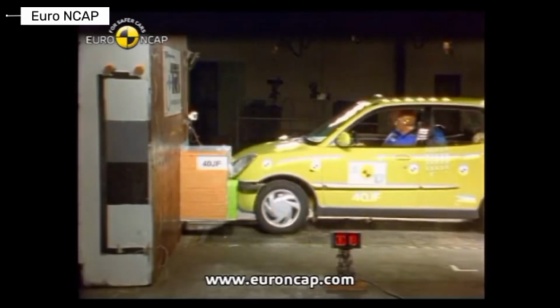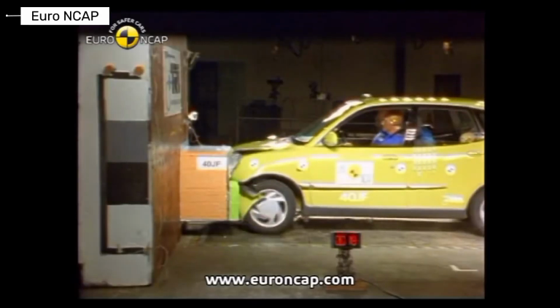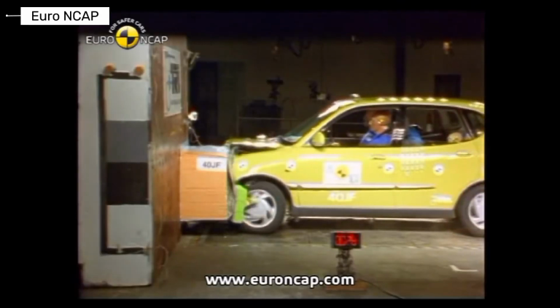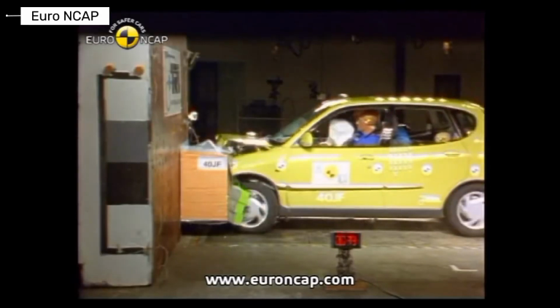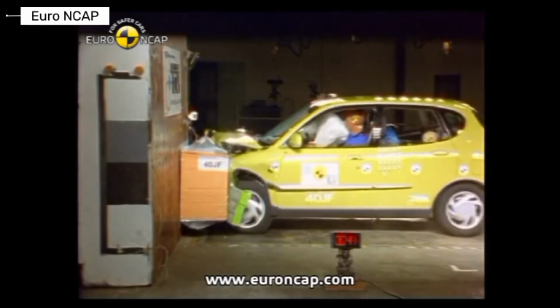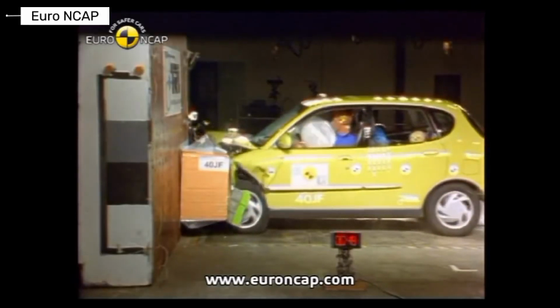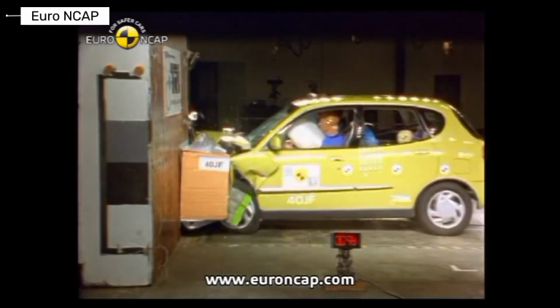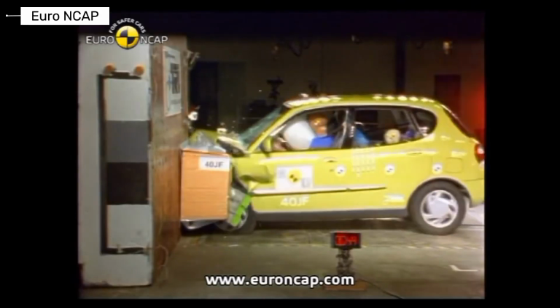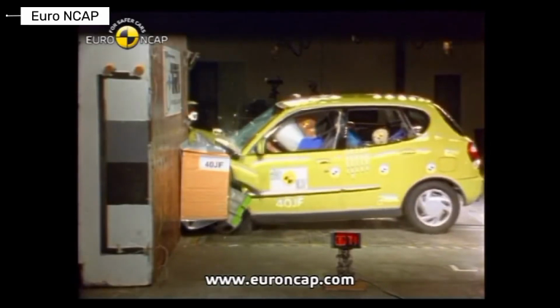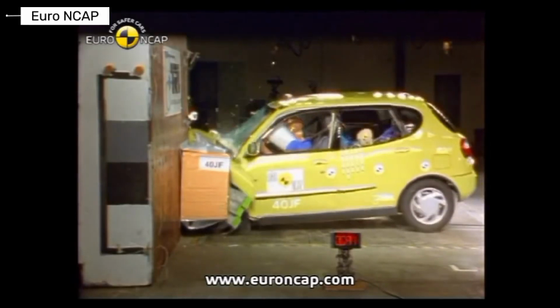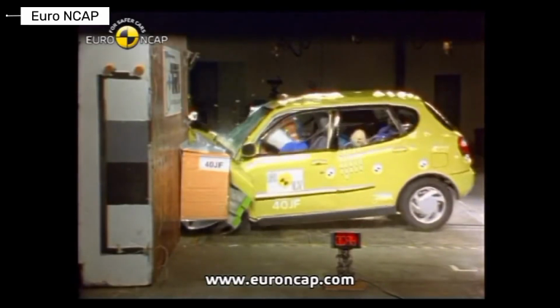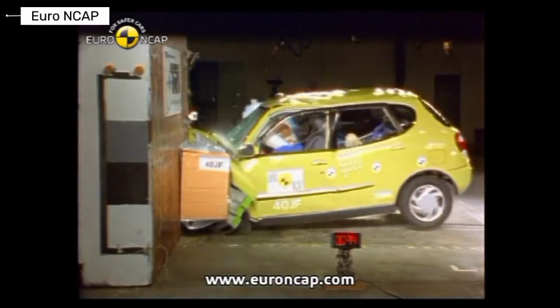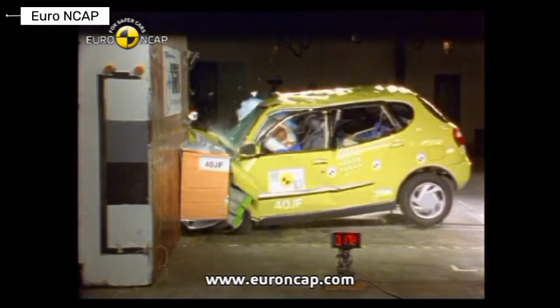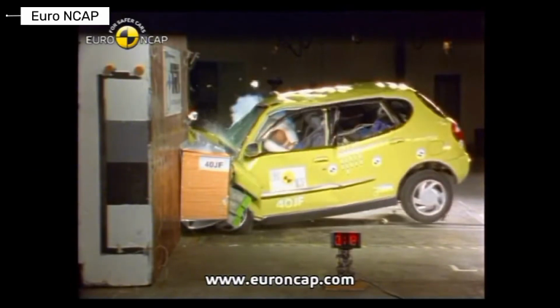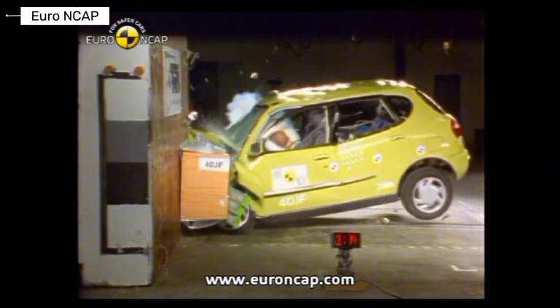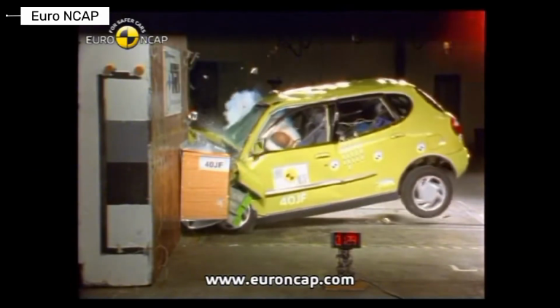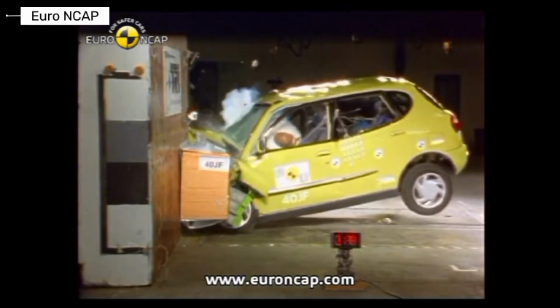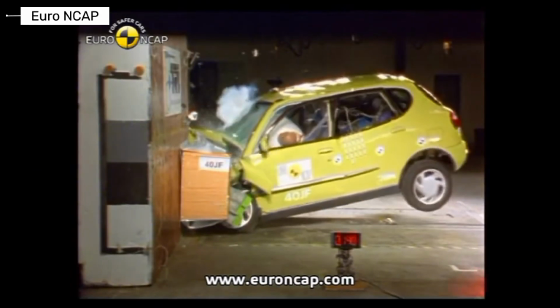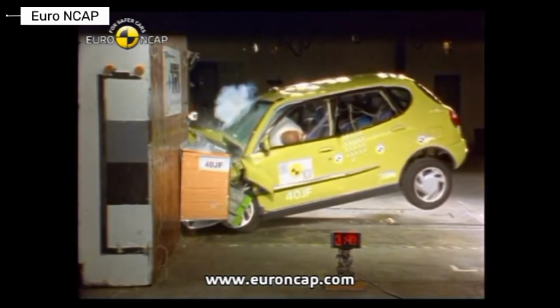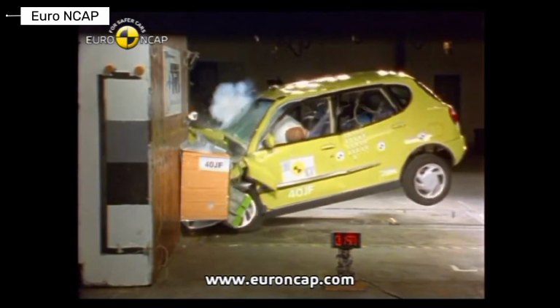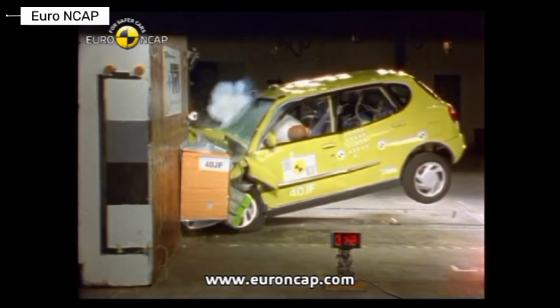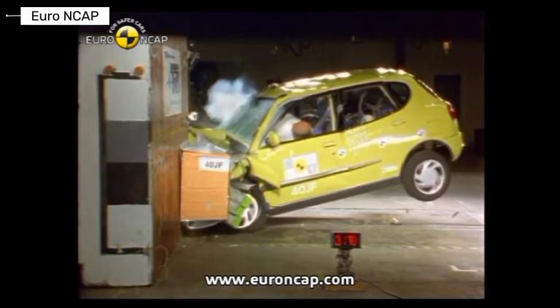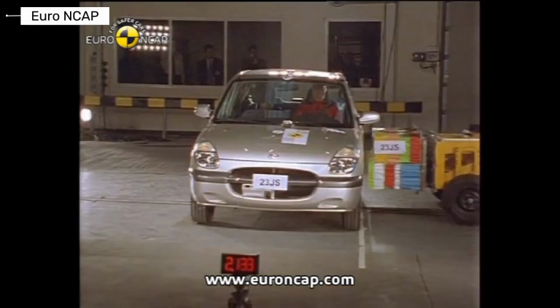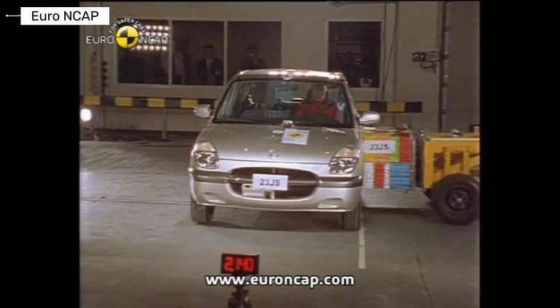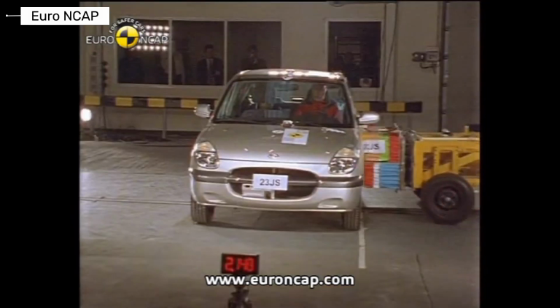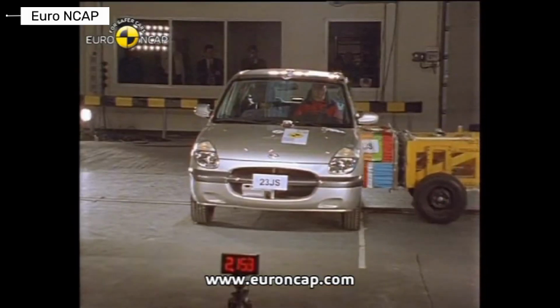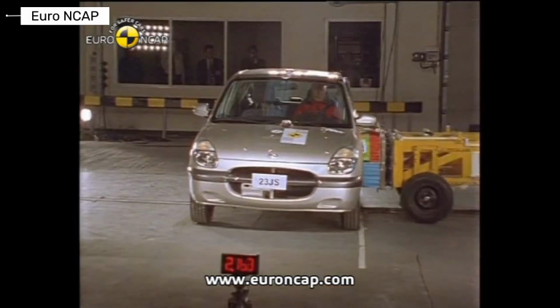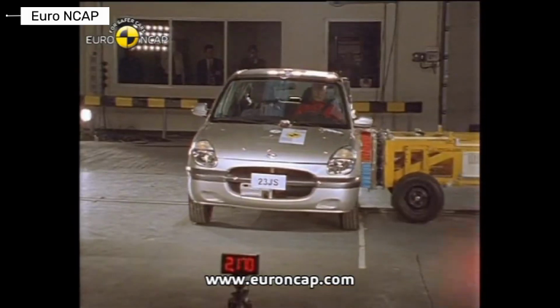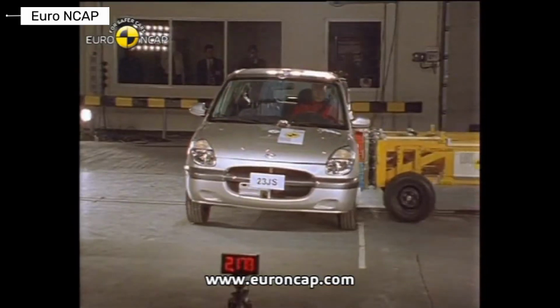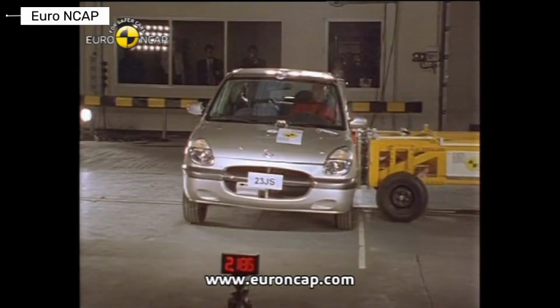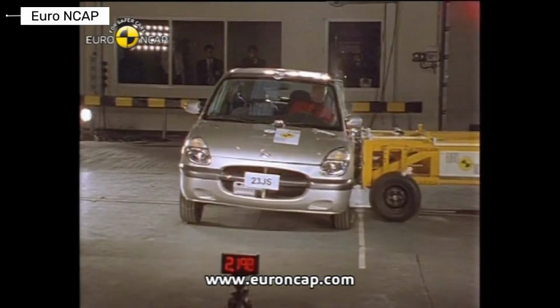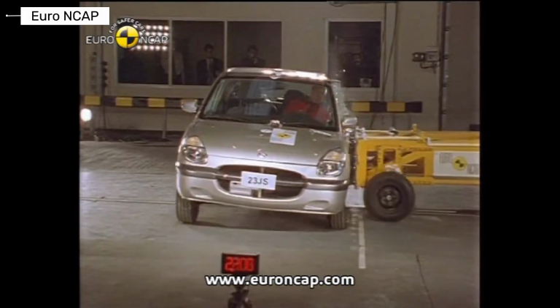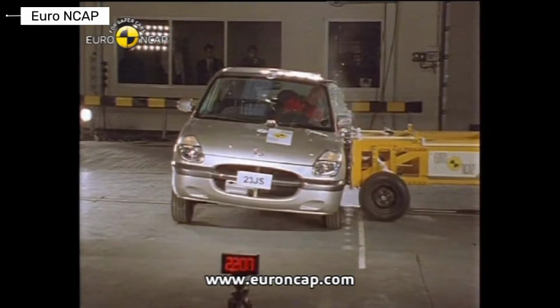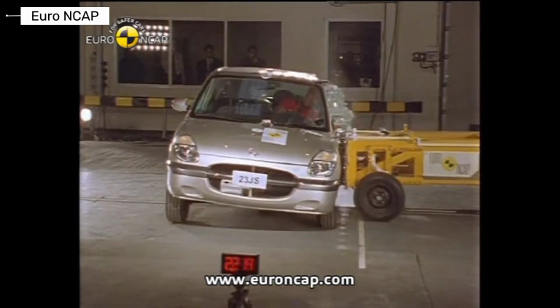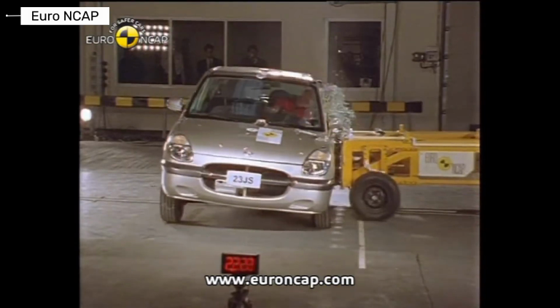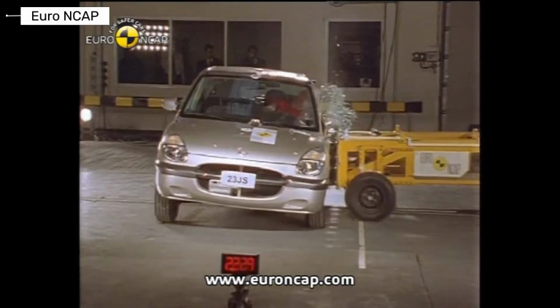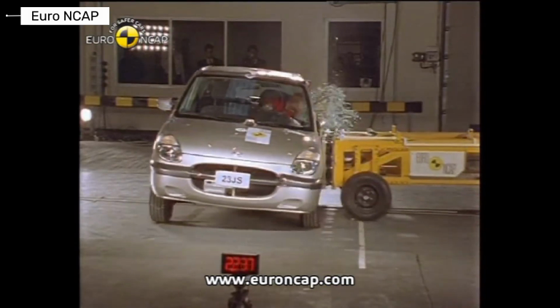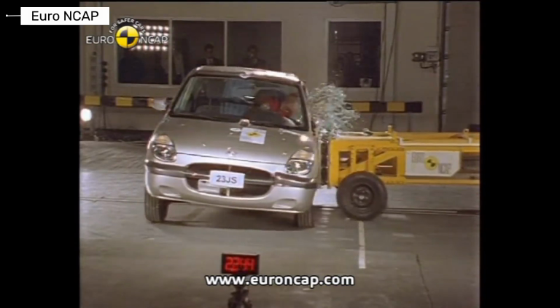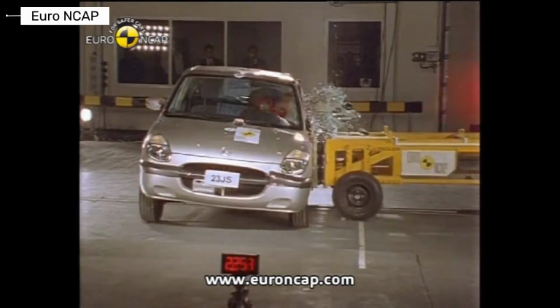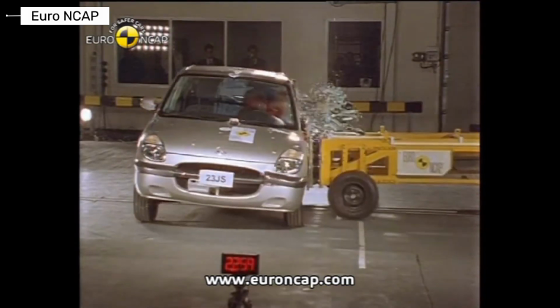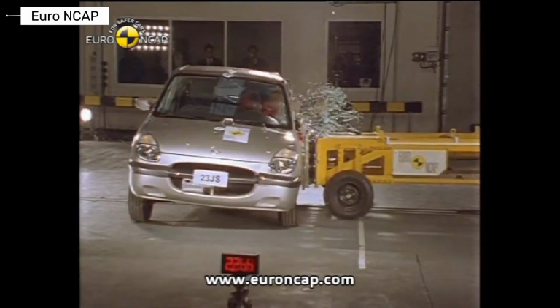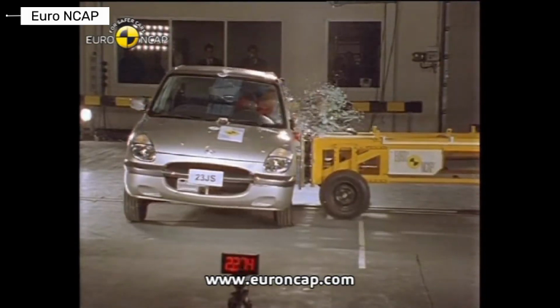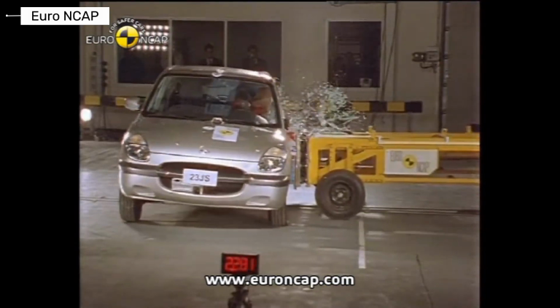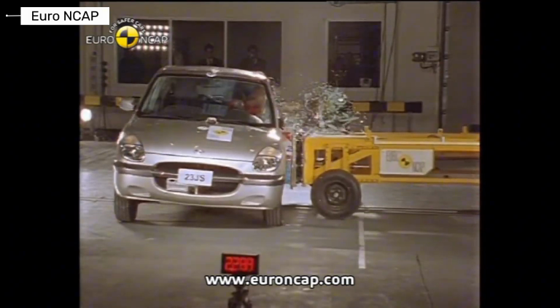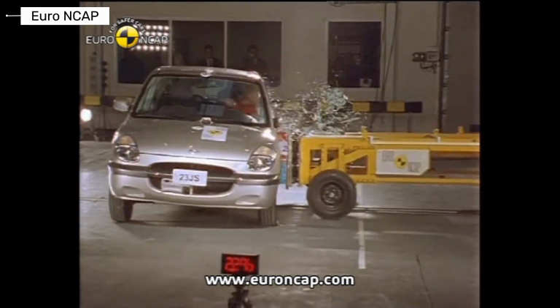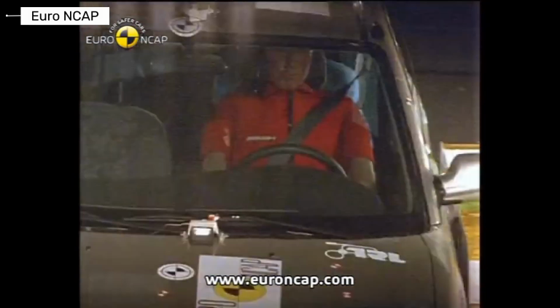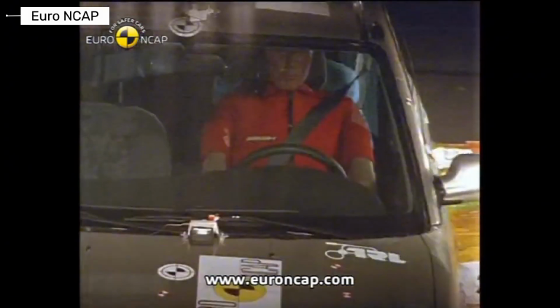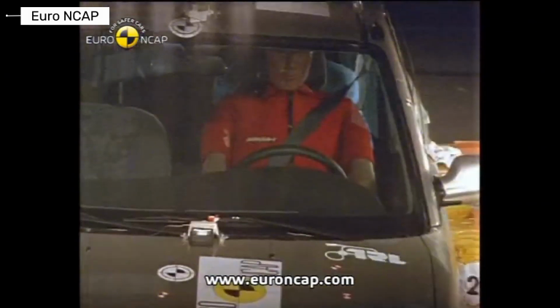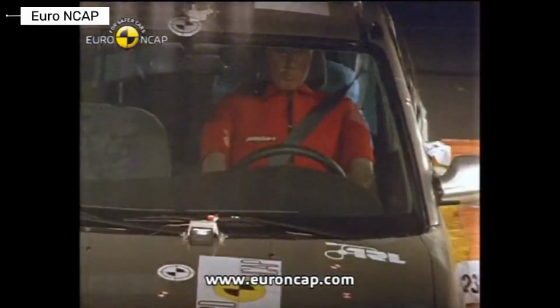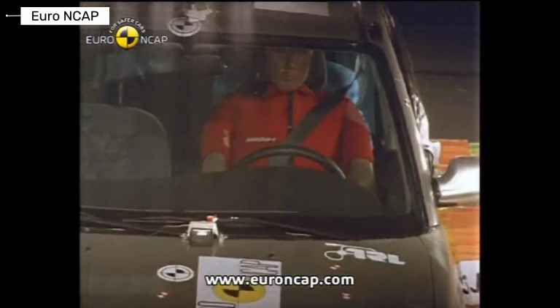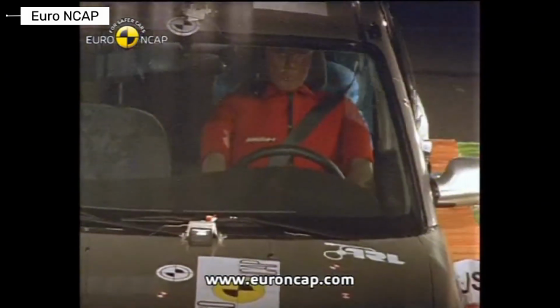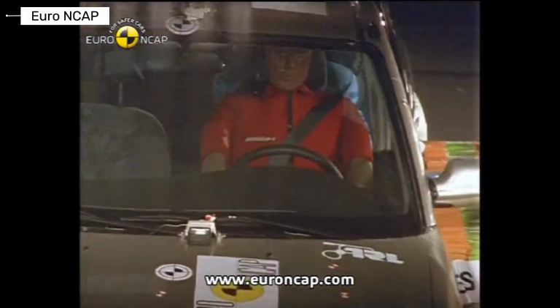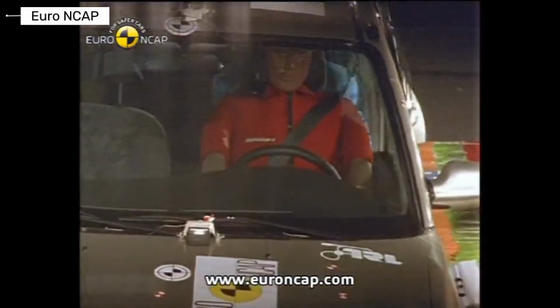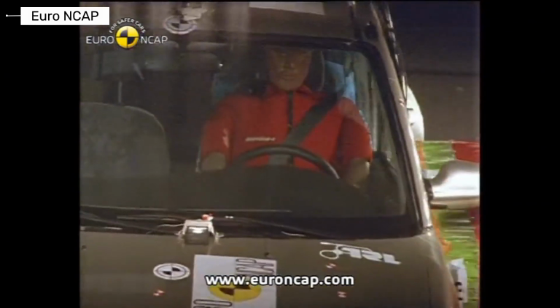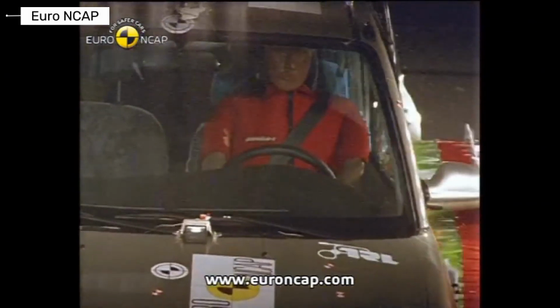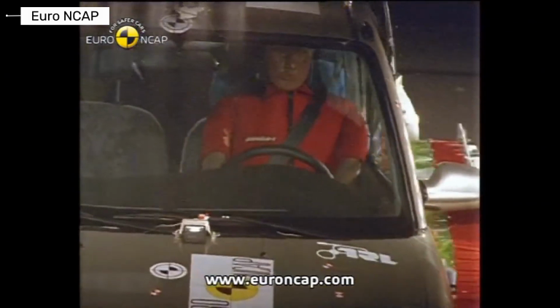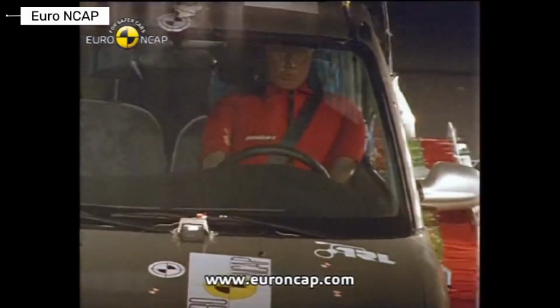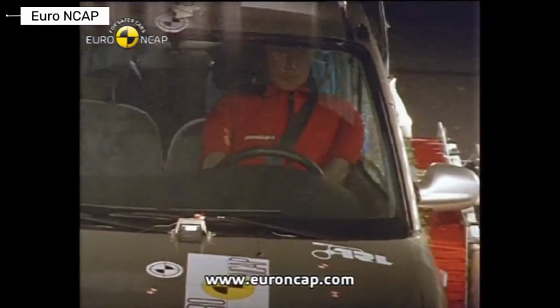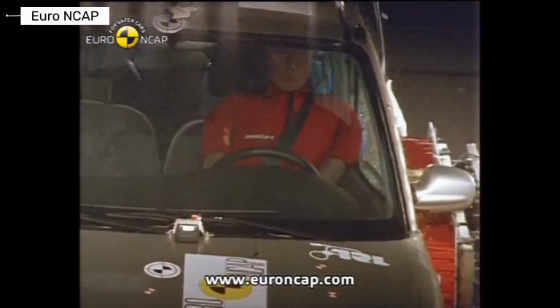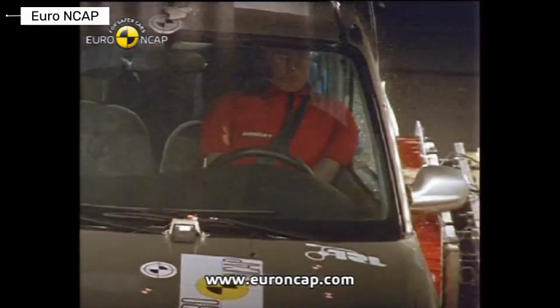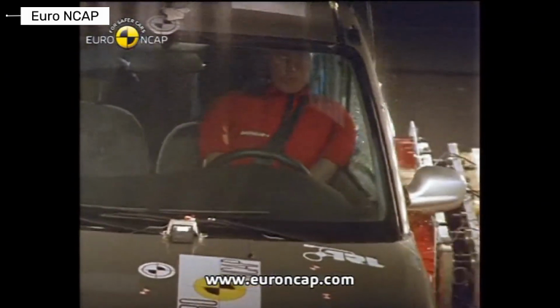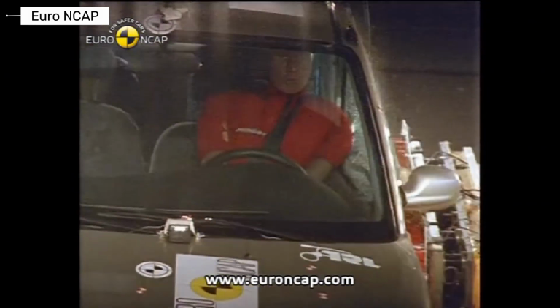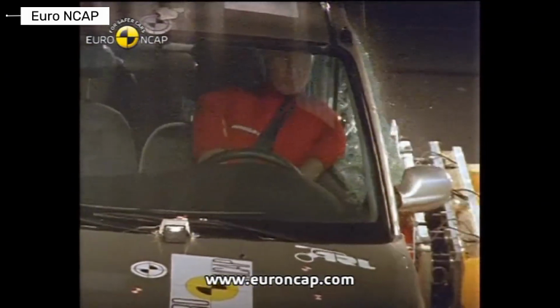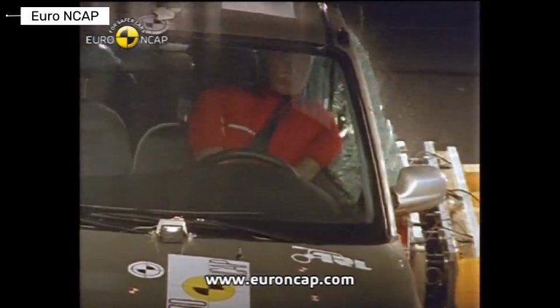The Daihatsu Sirion focused on practicality over protection. Impact performance was modest, and it lagged behind leading competitors.